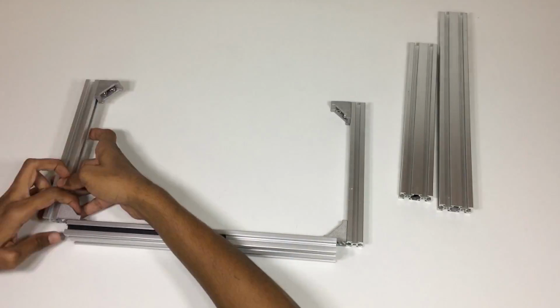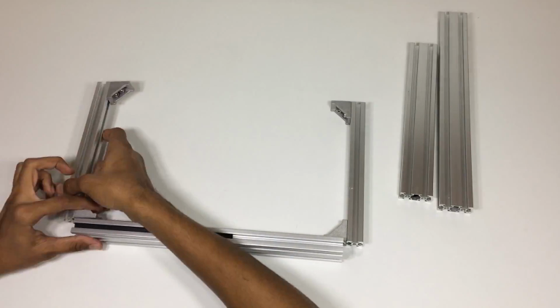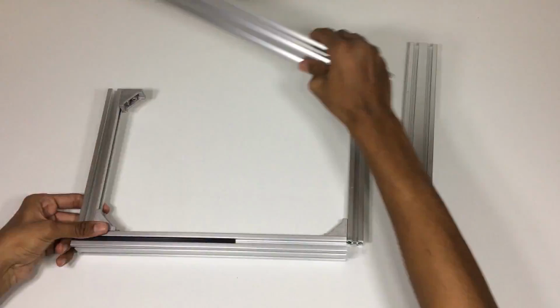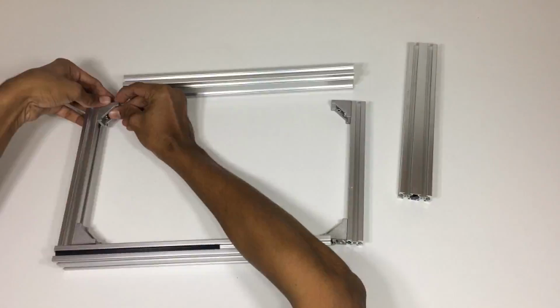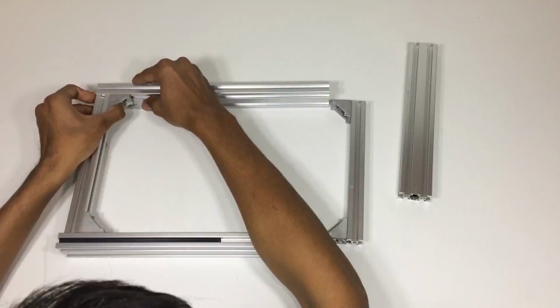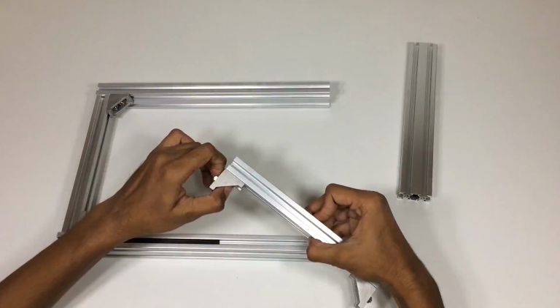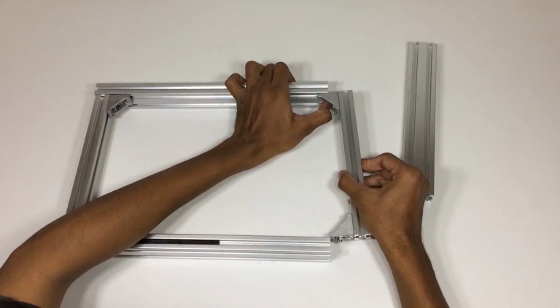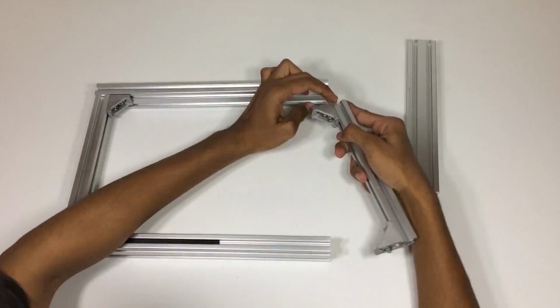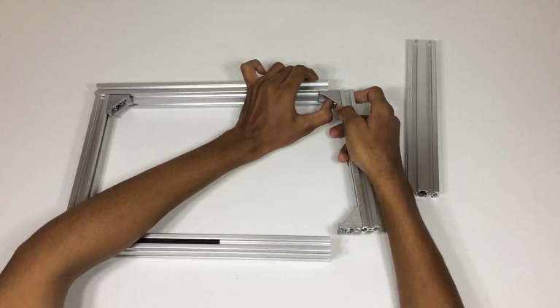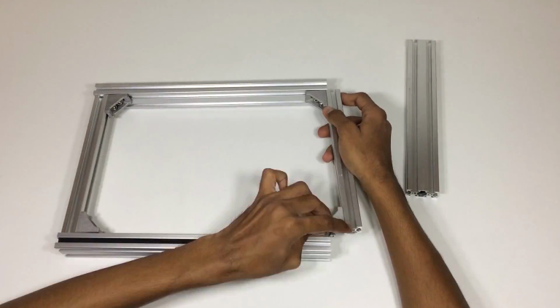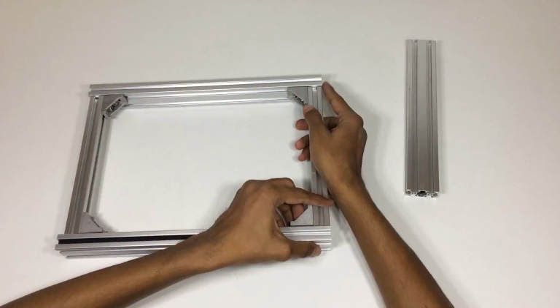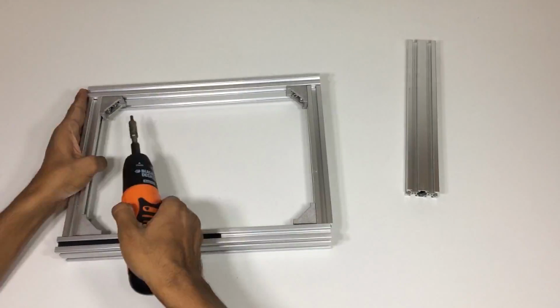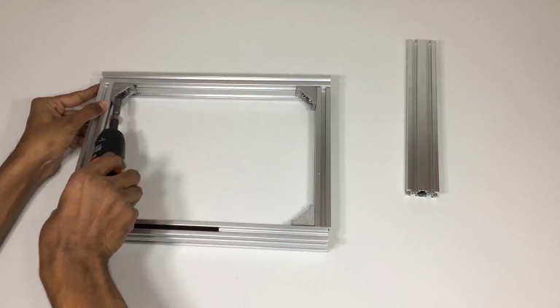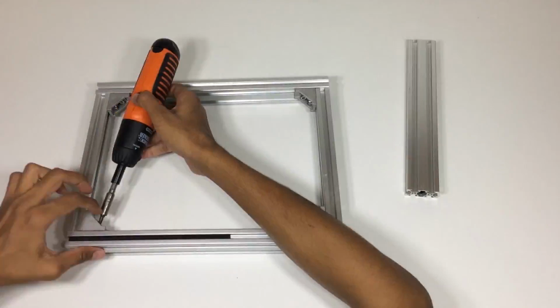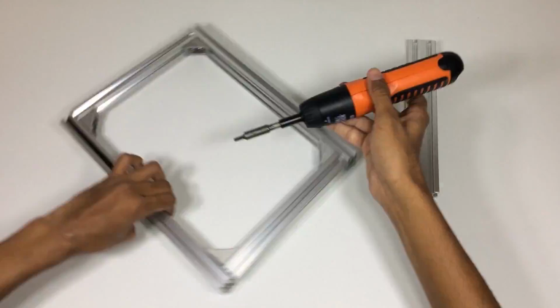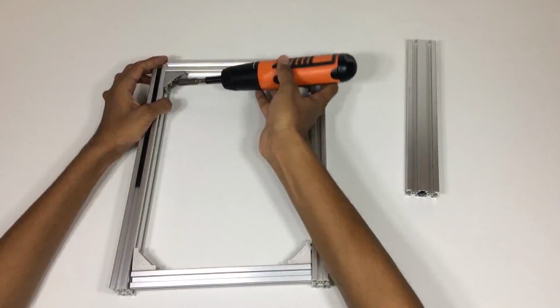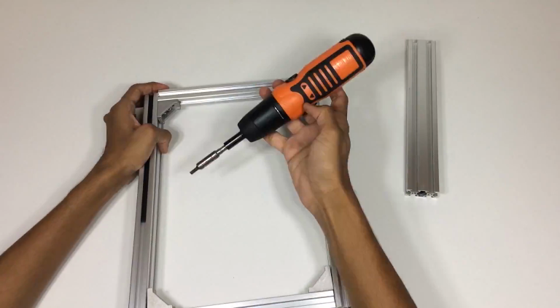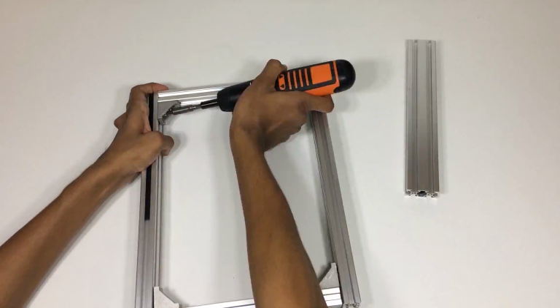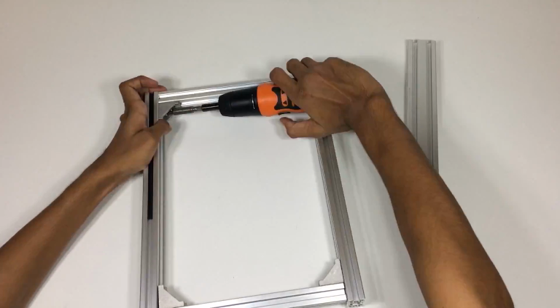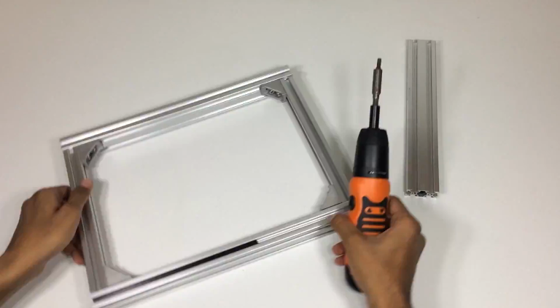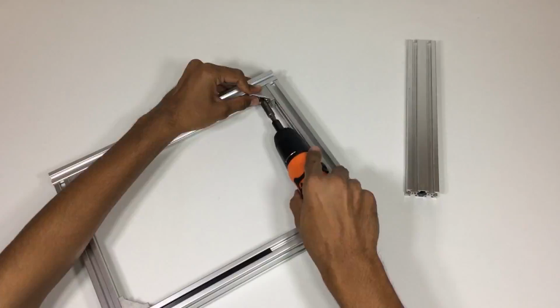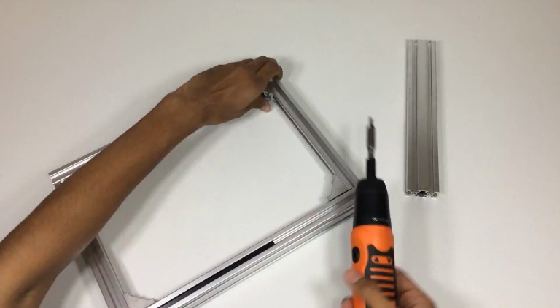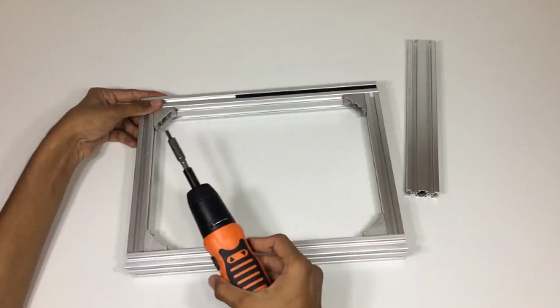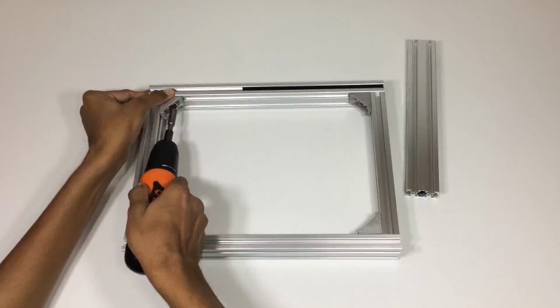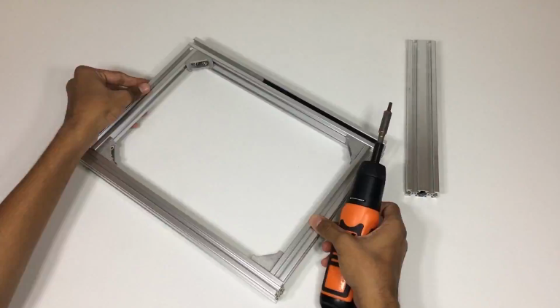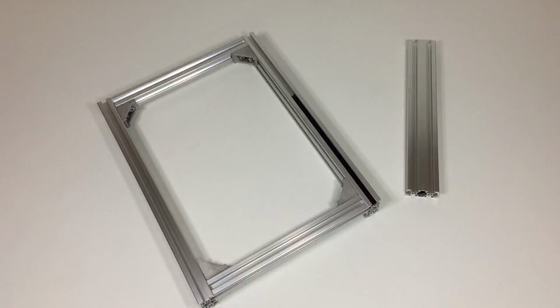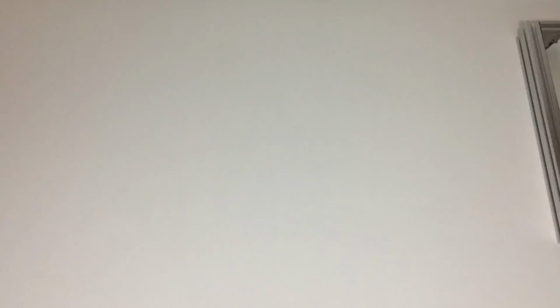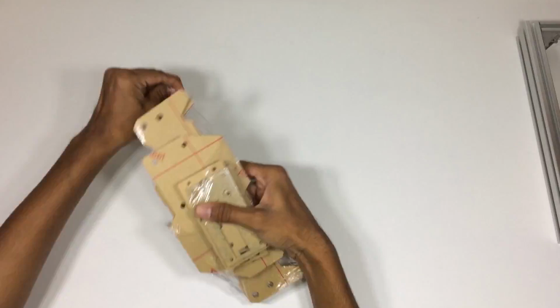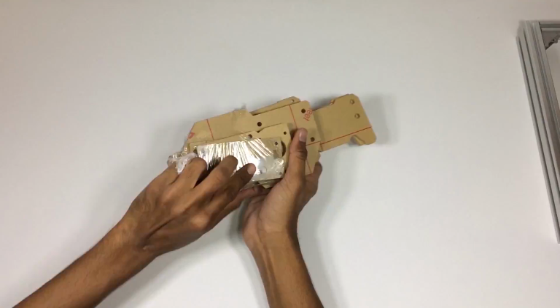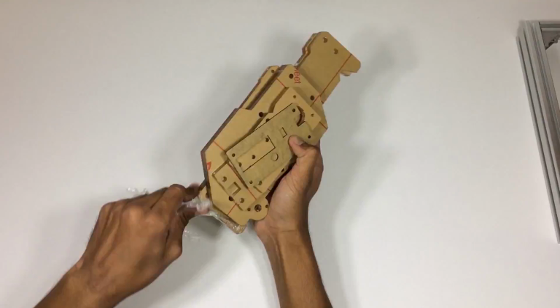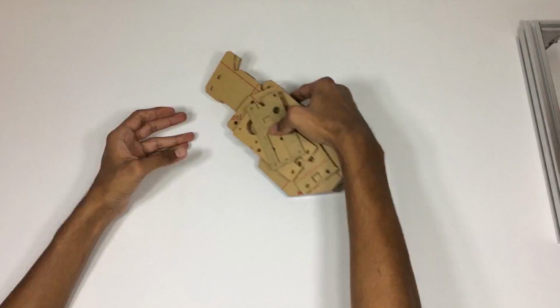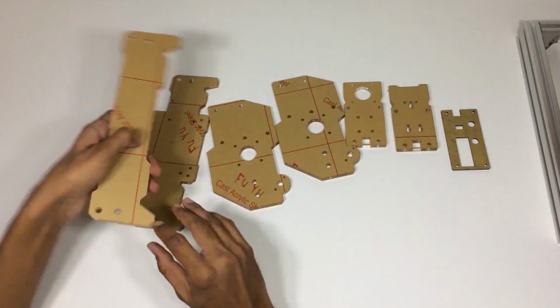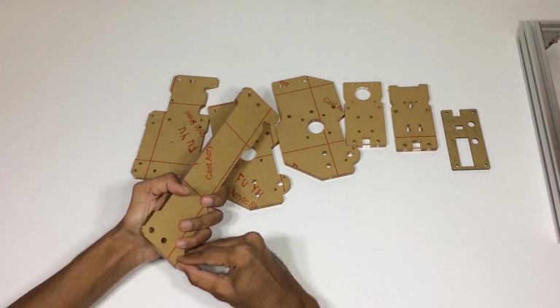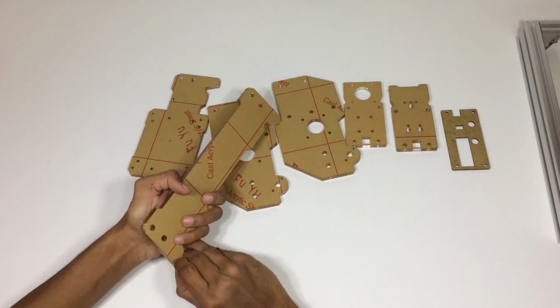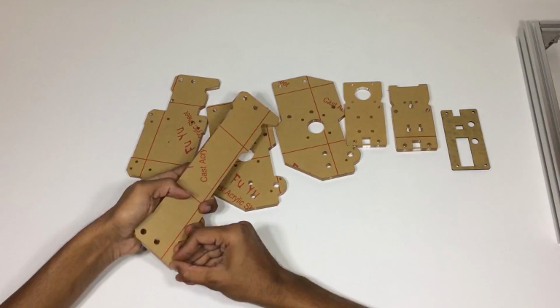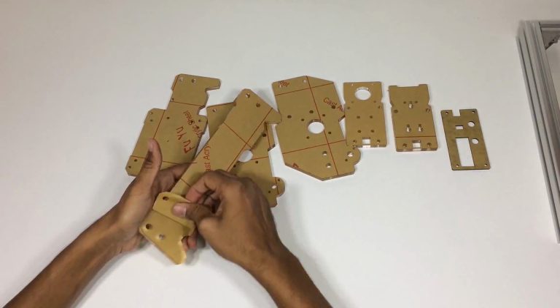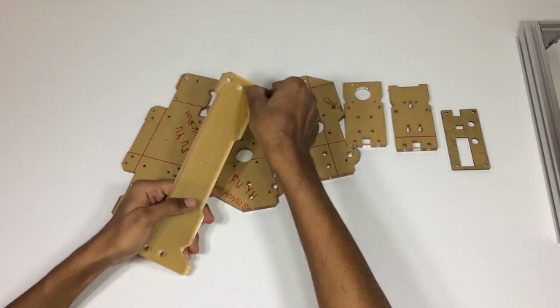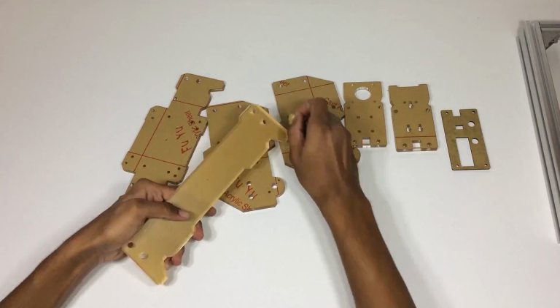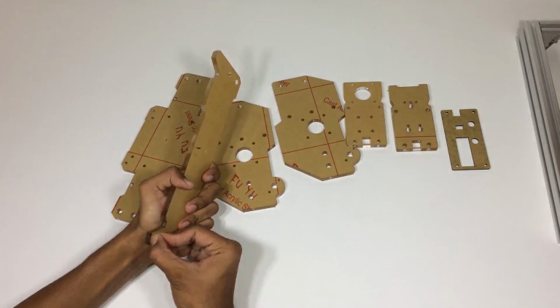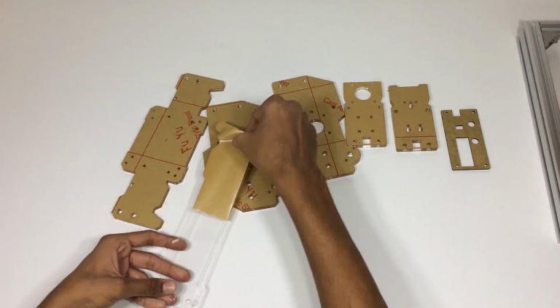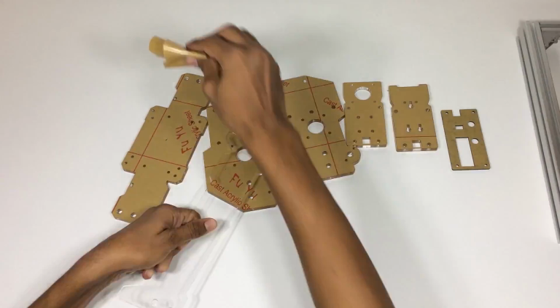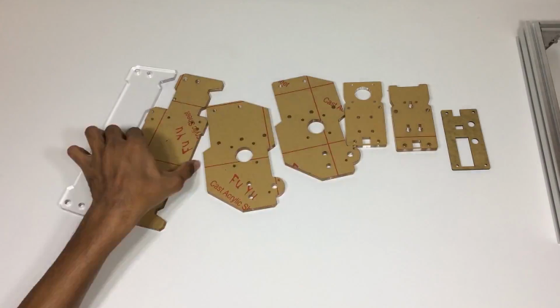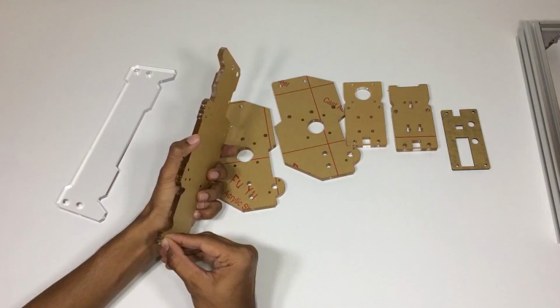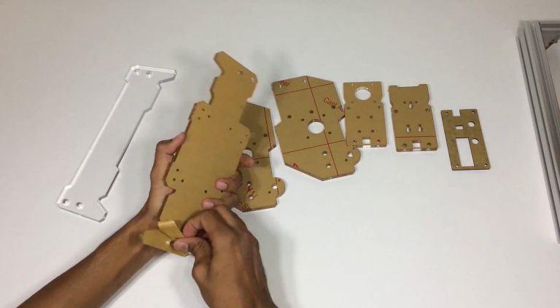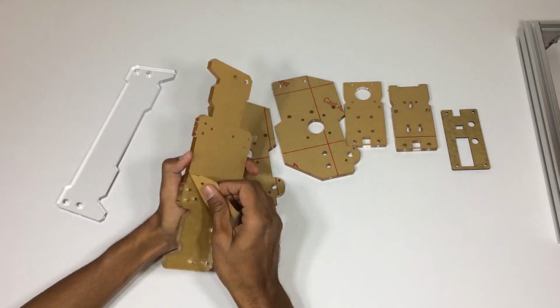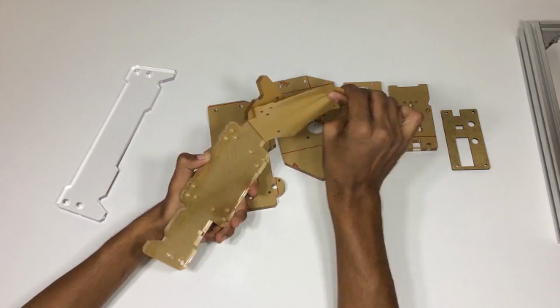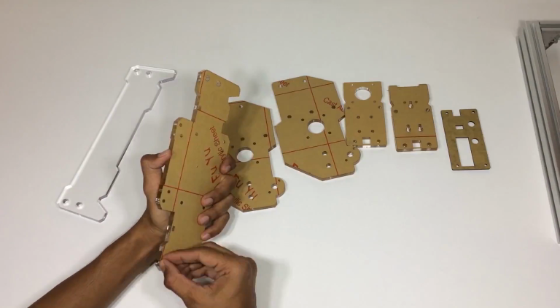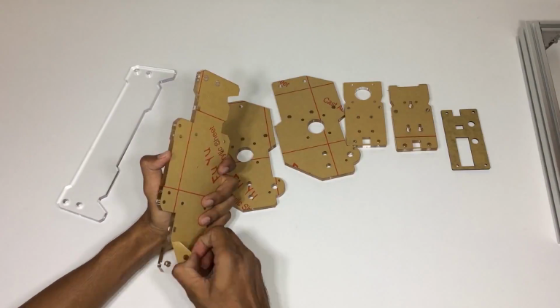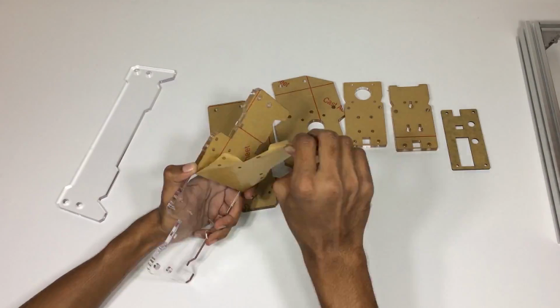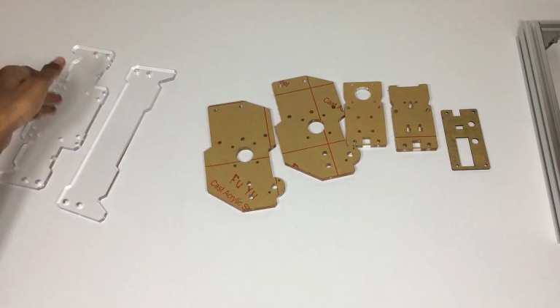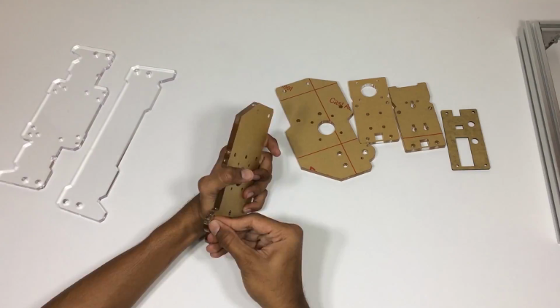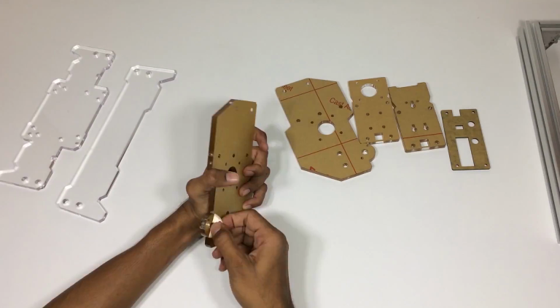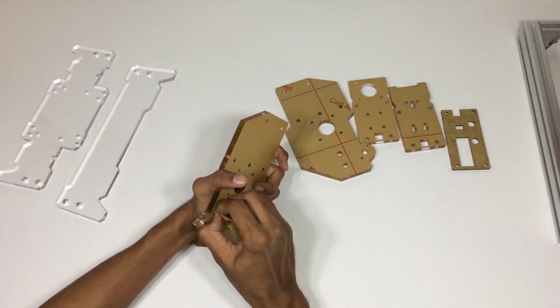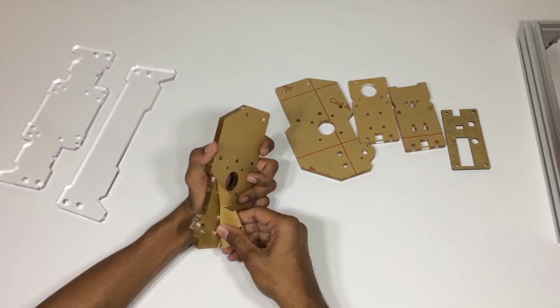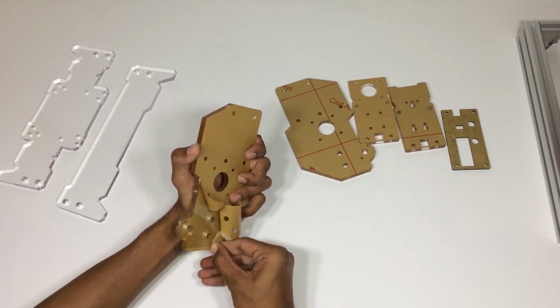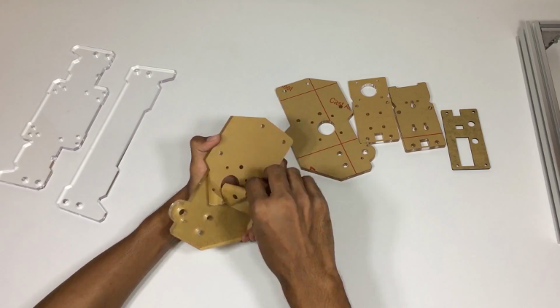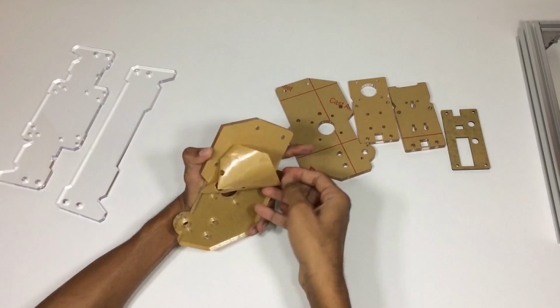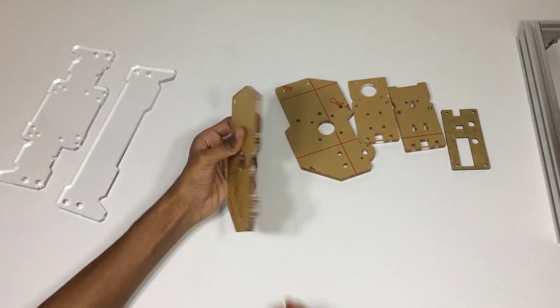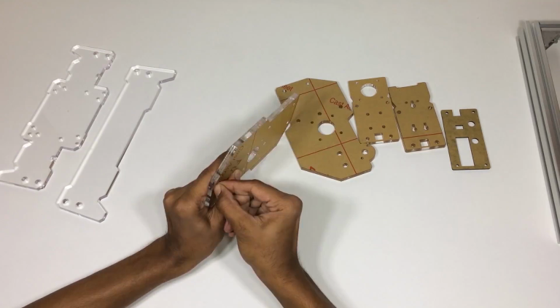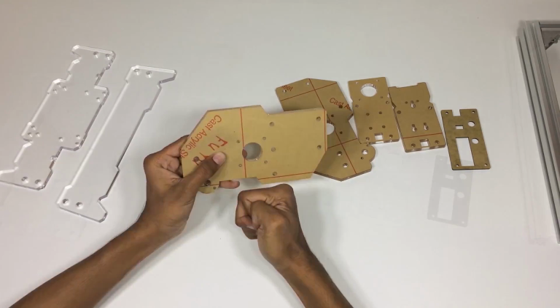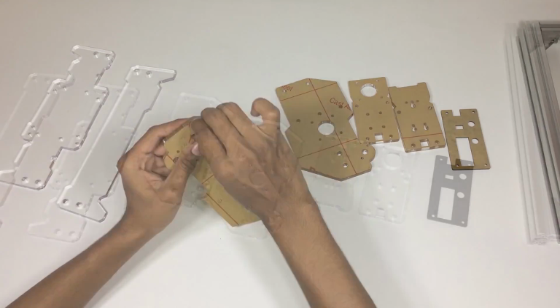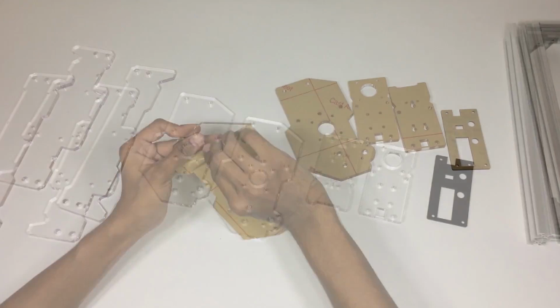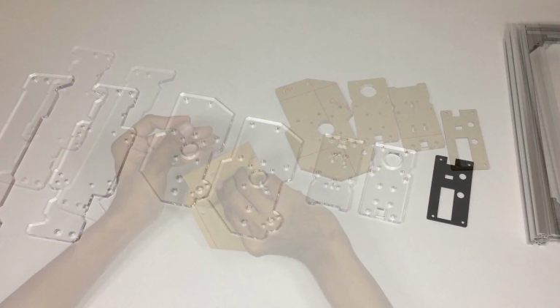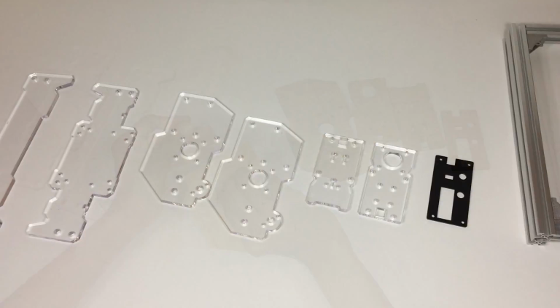I had fast forwarded this video, otherwise it may take around 1 or 2 hours for assembling.